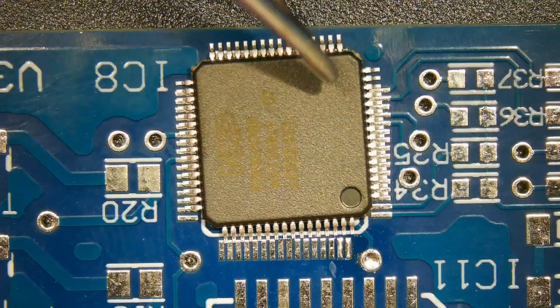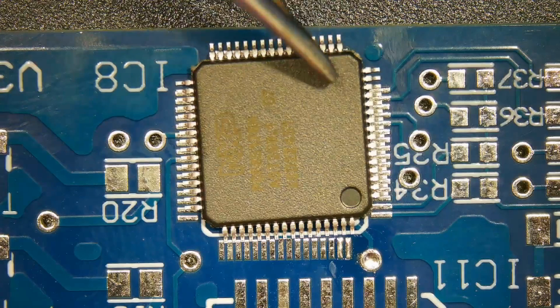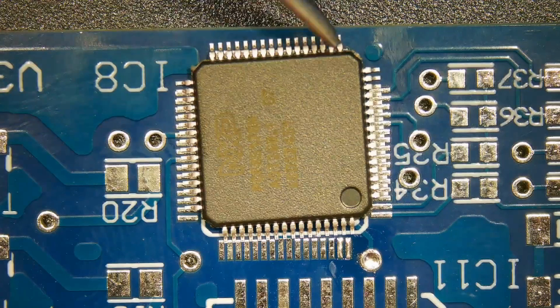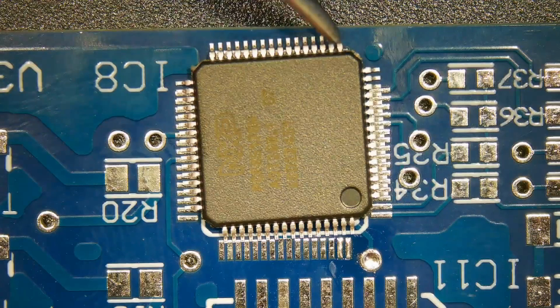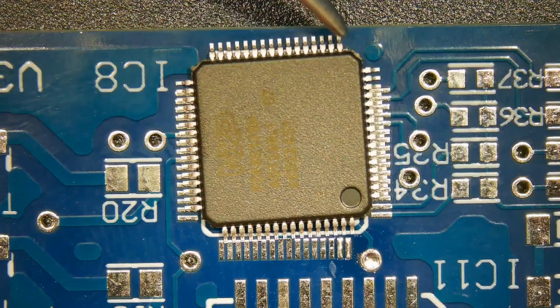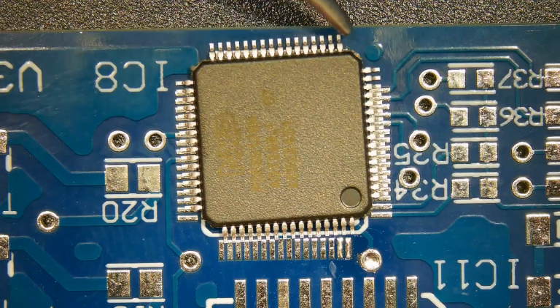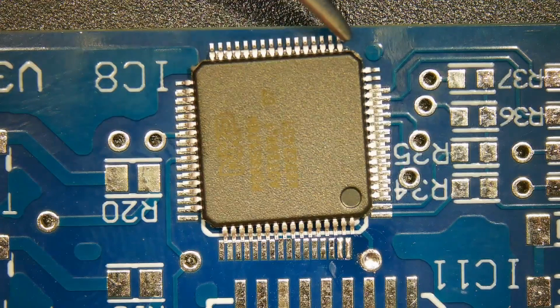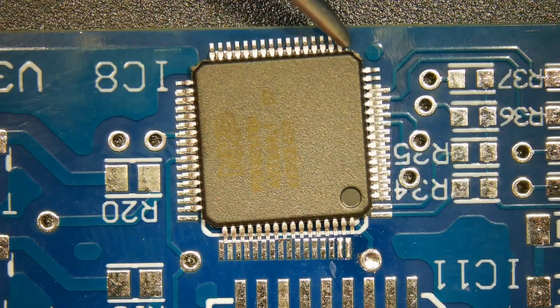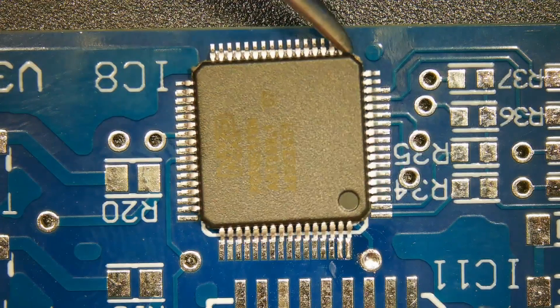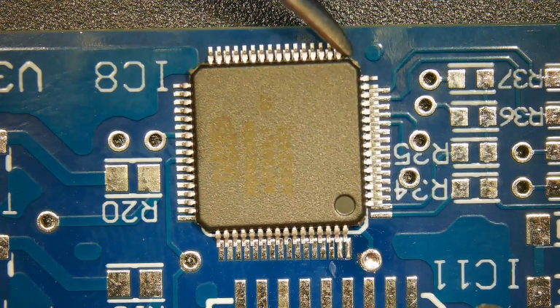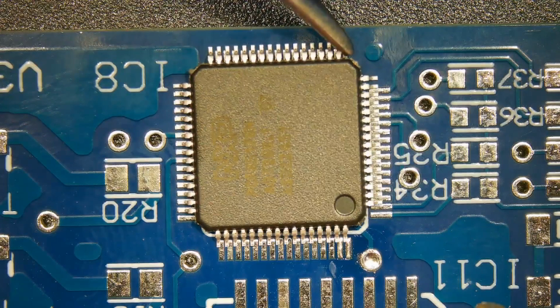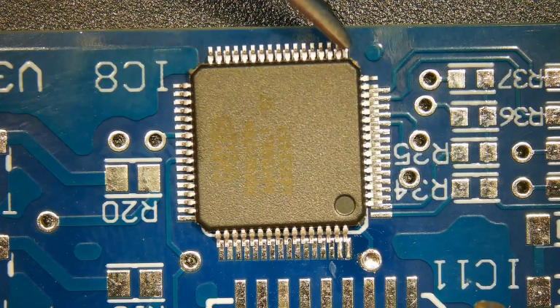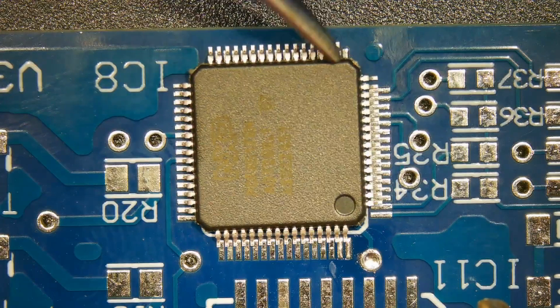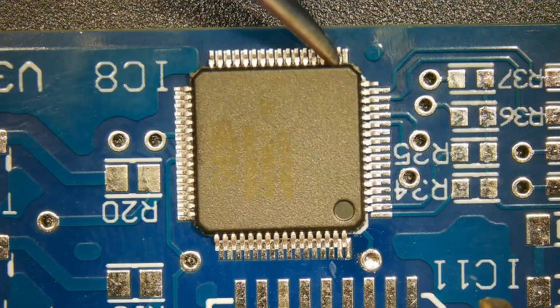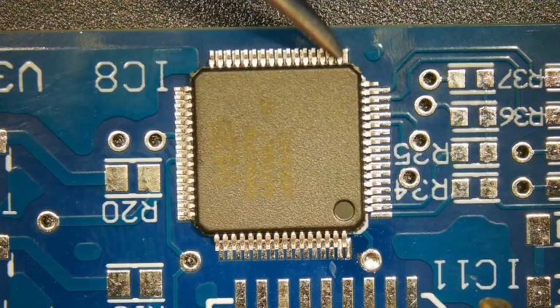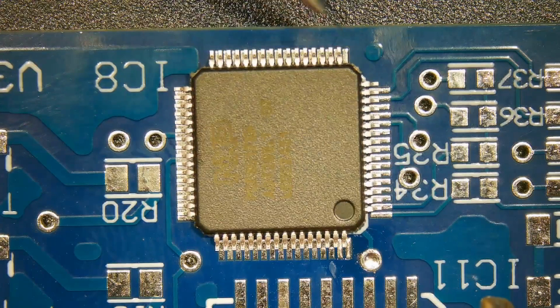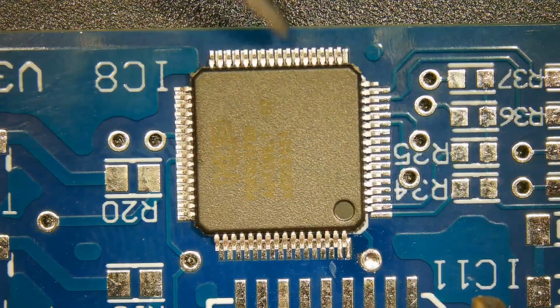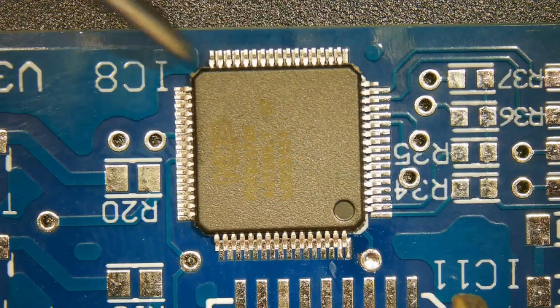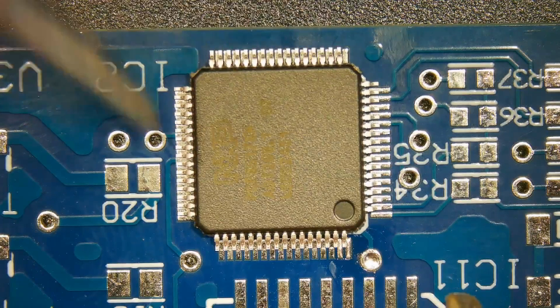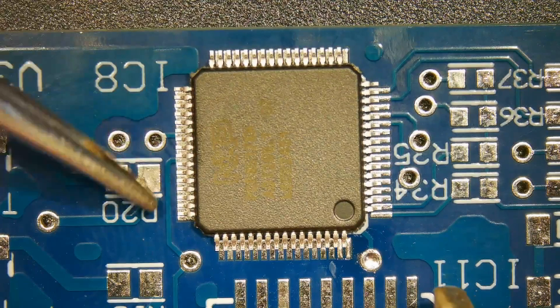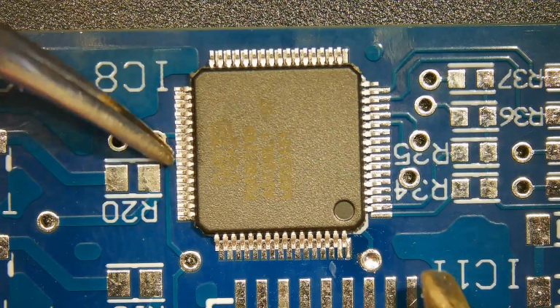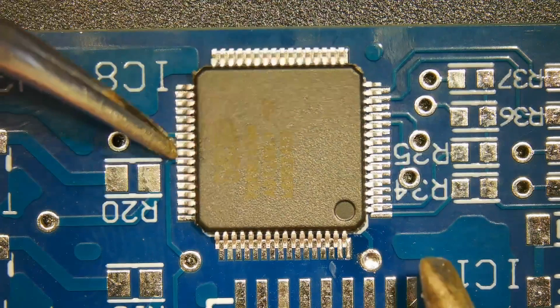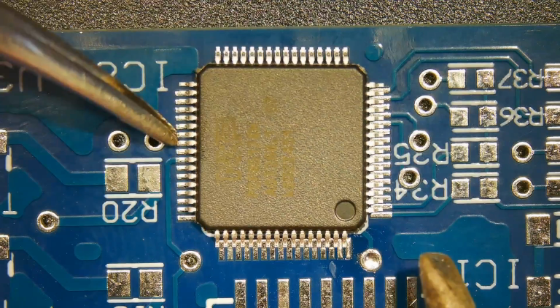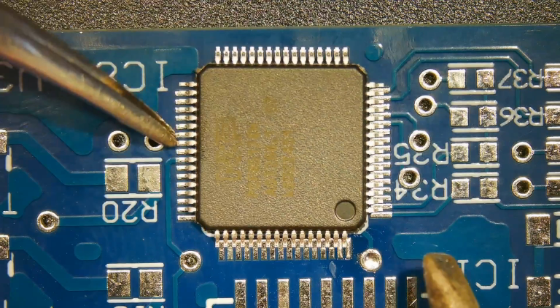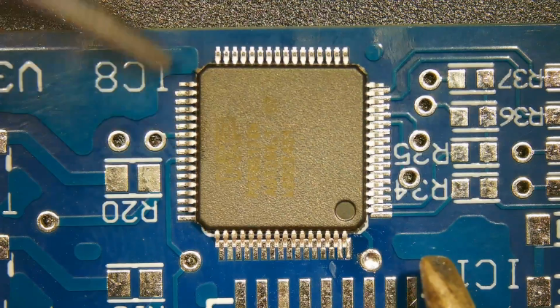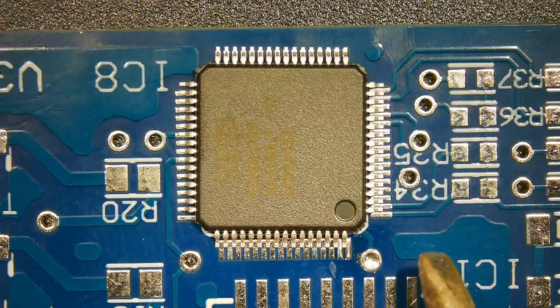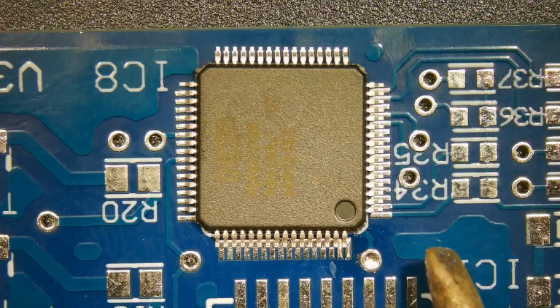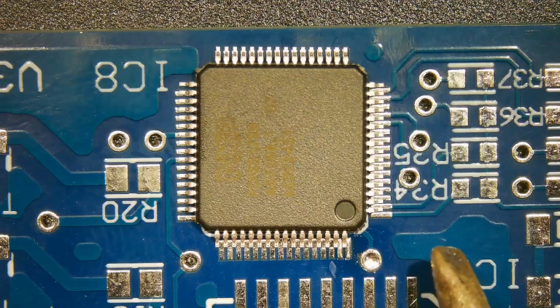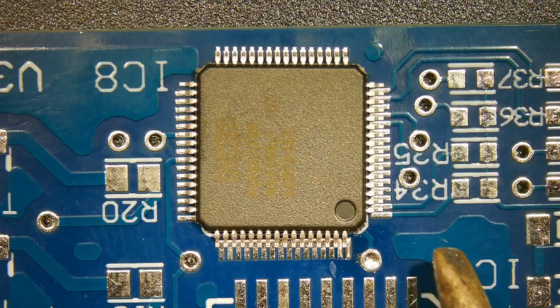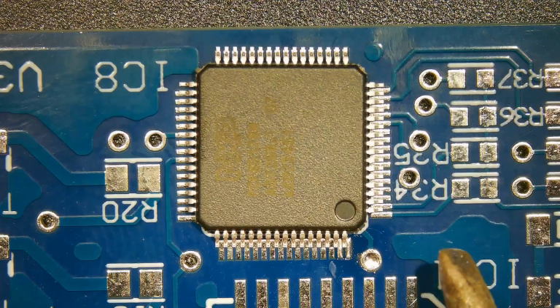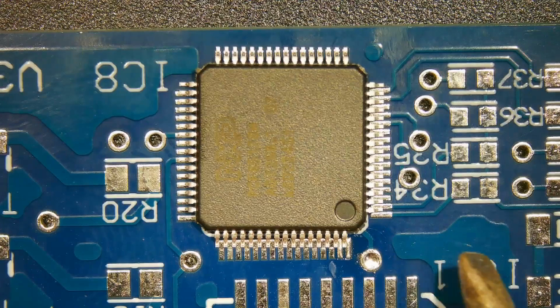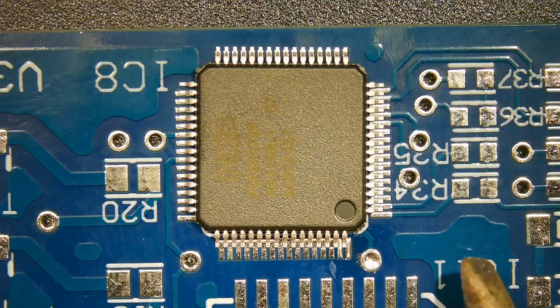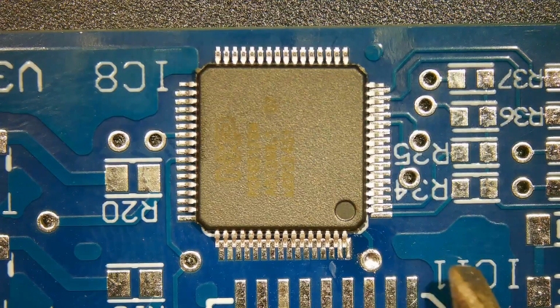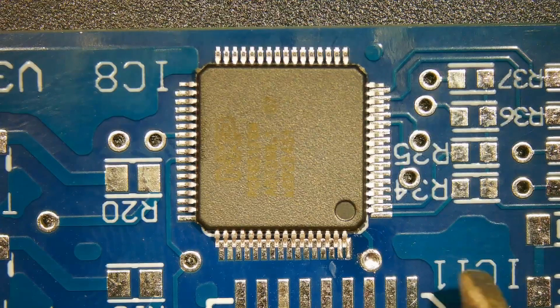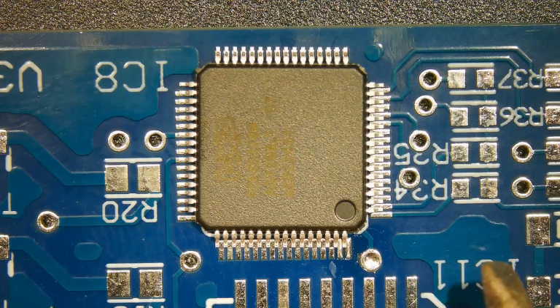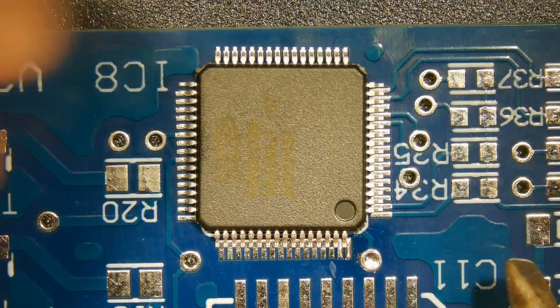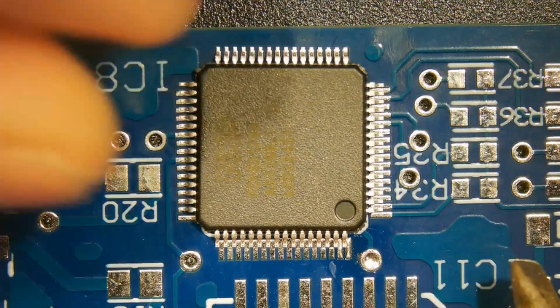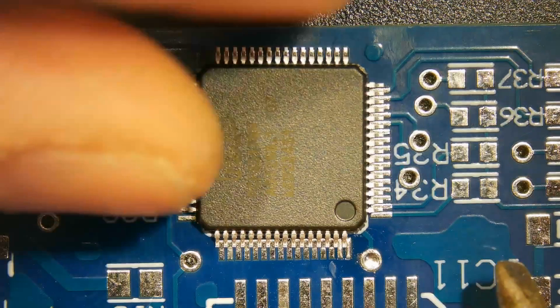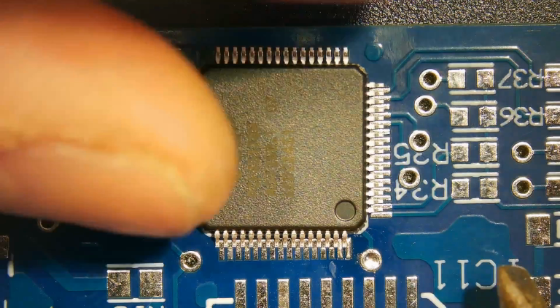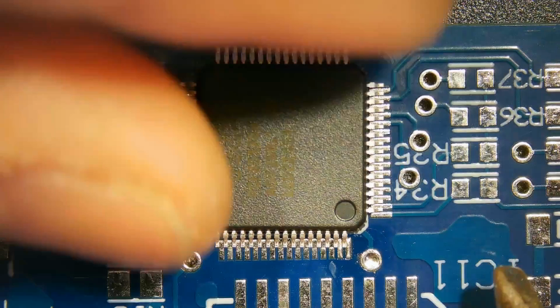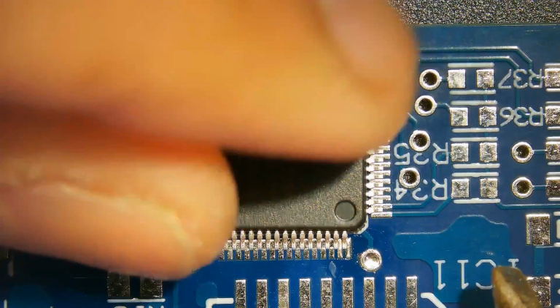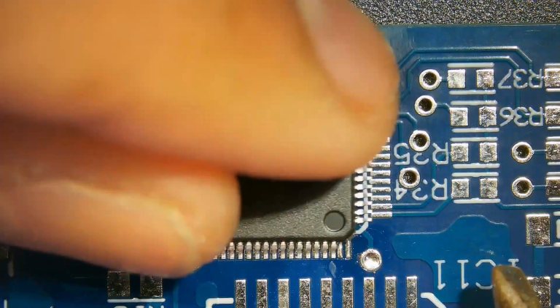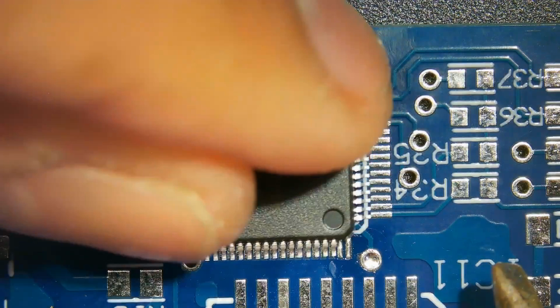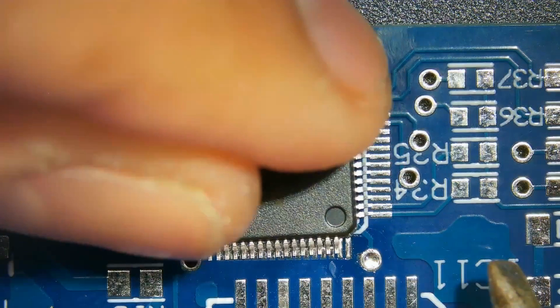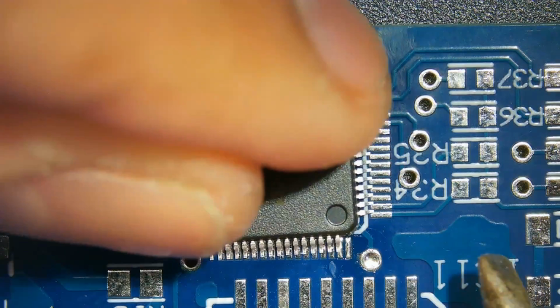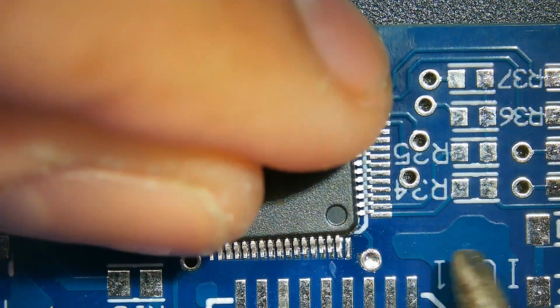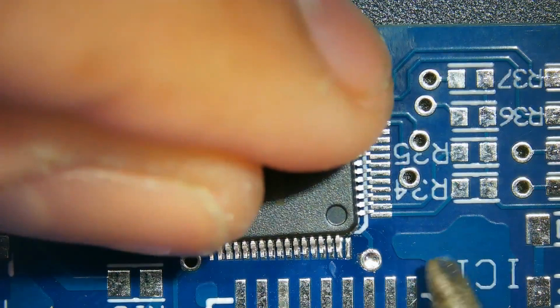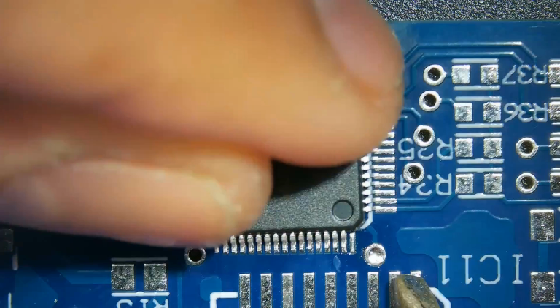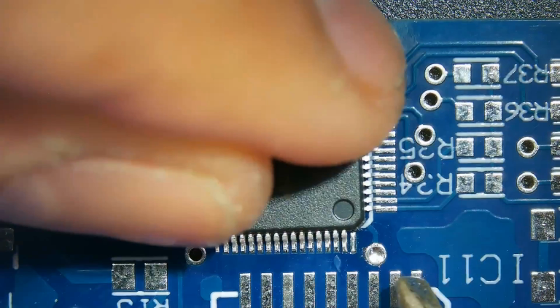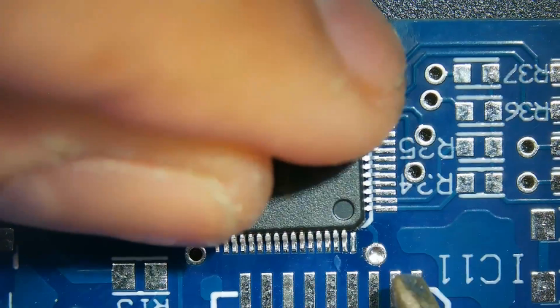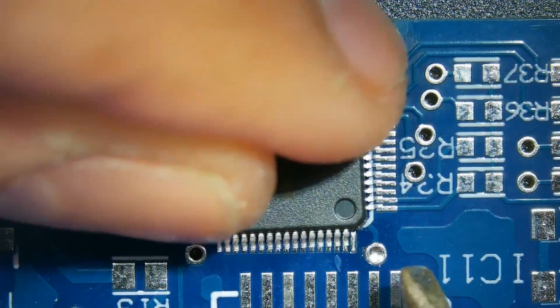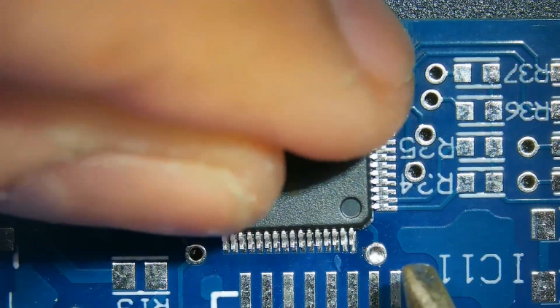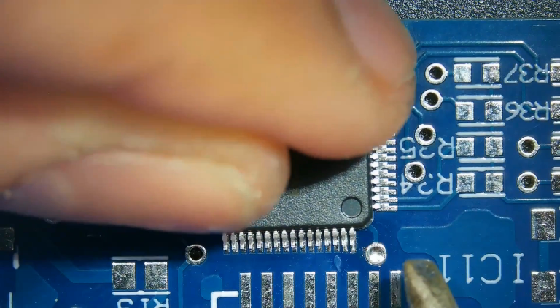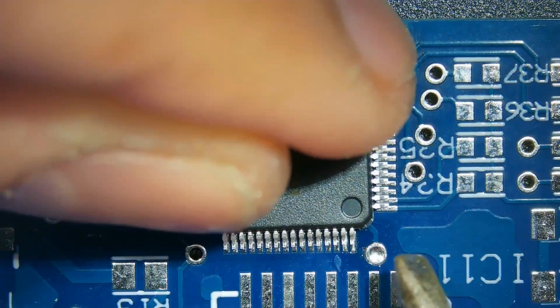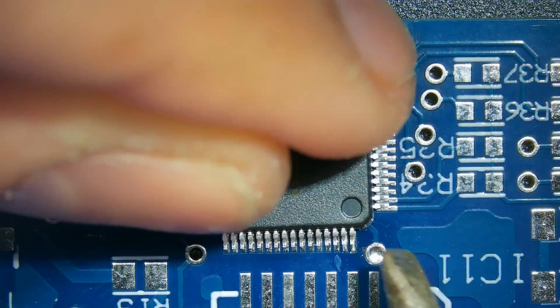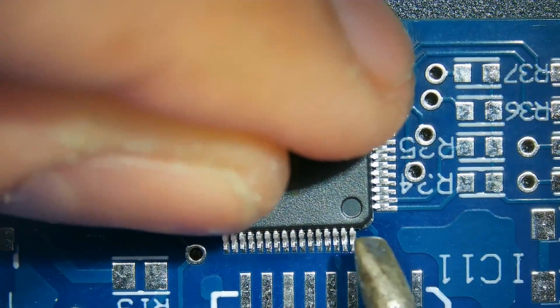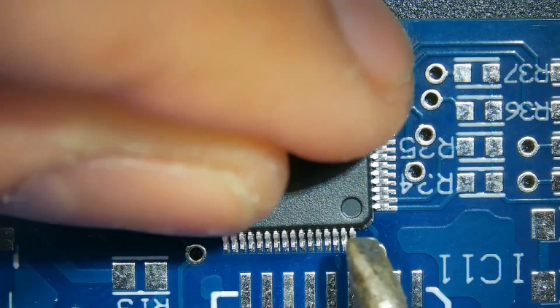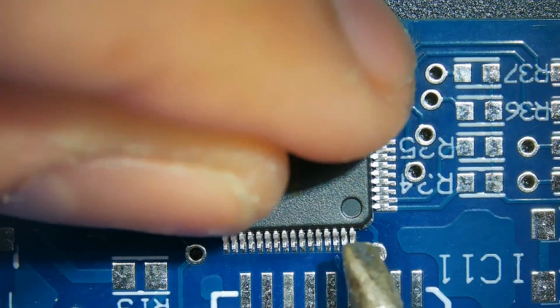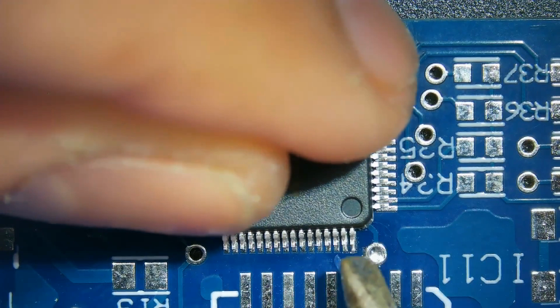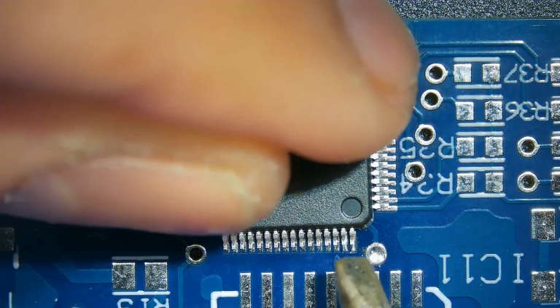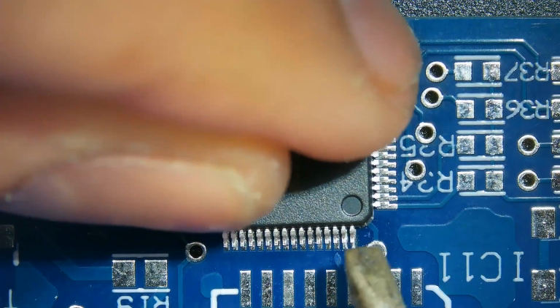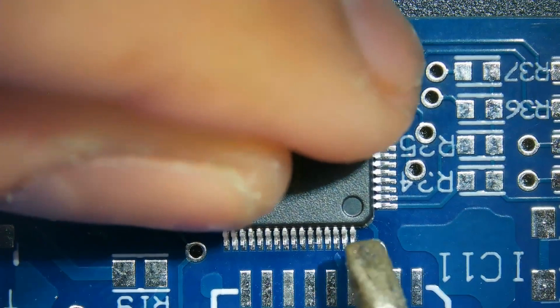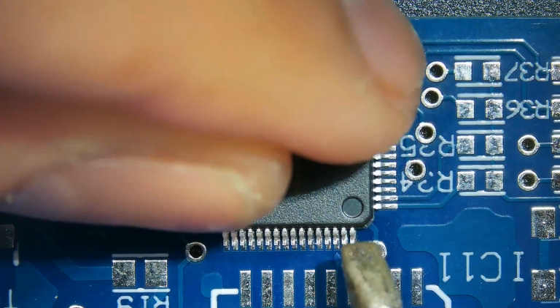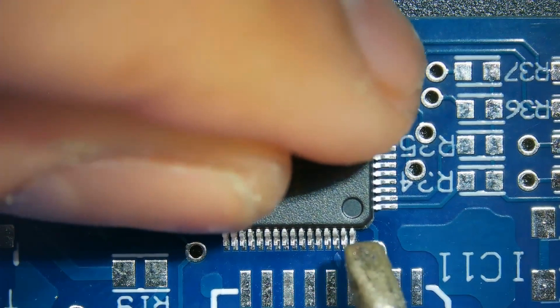Ensure that the pins of the QFP chip are perfectly aligned with the solder pads by matching the pins to the corresponding points on the pads.